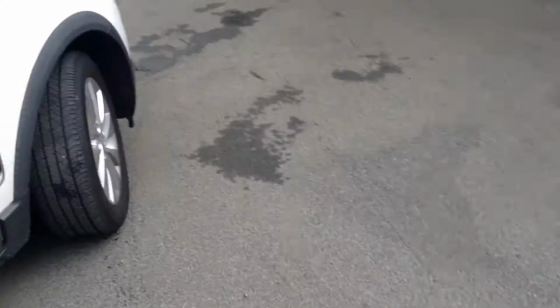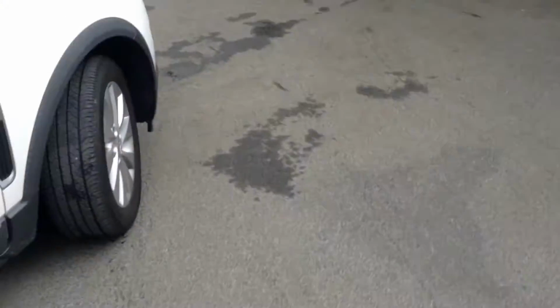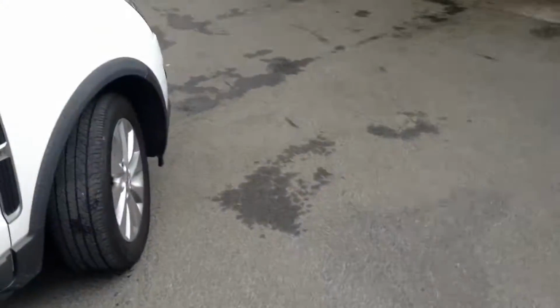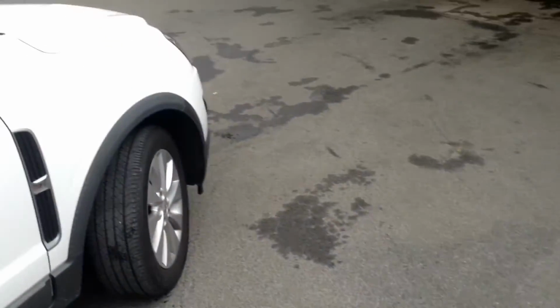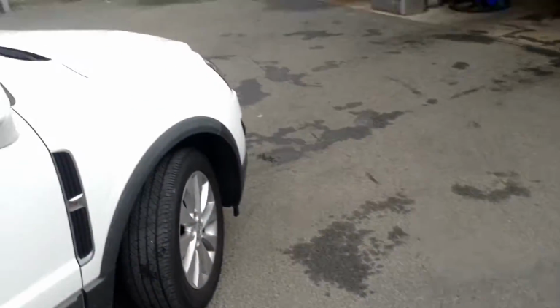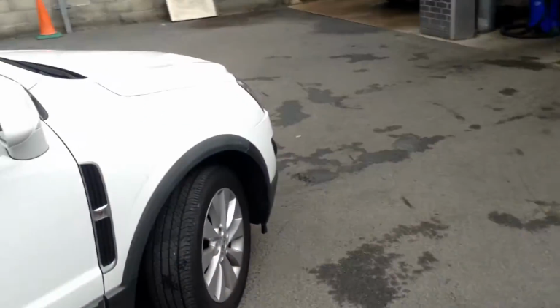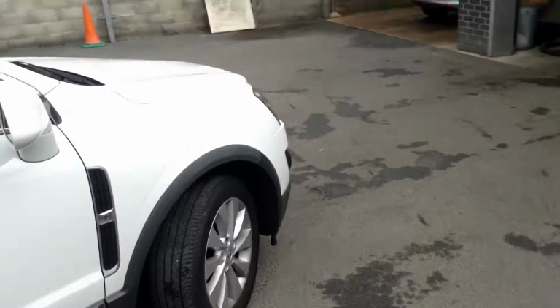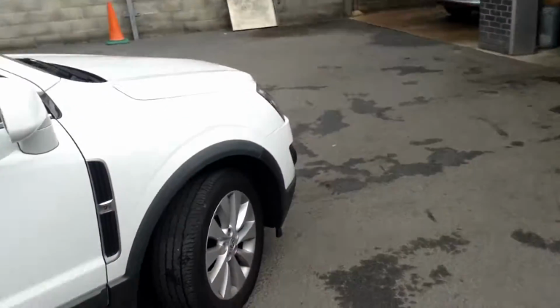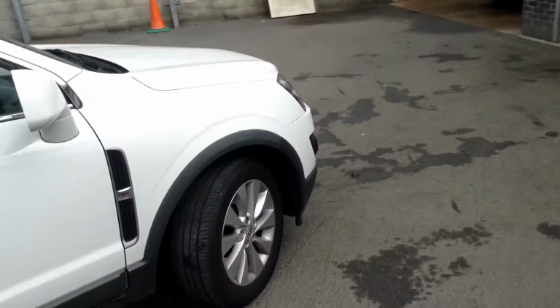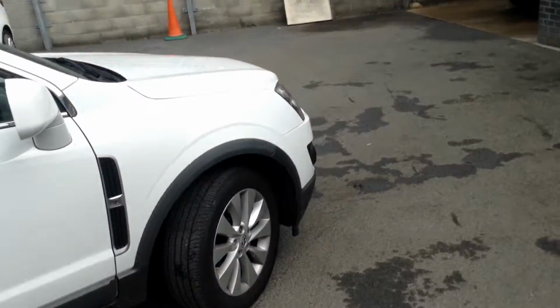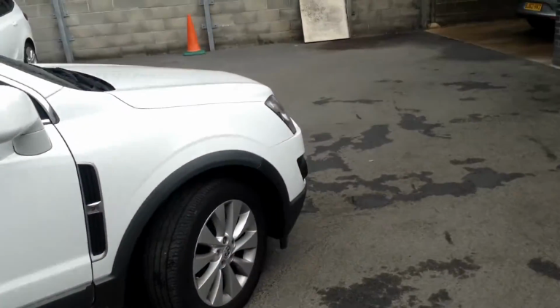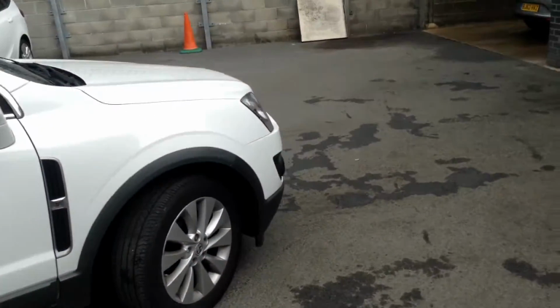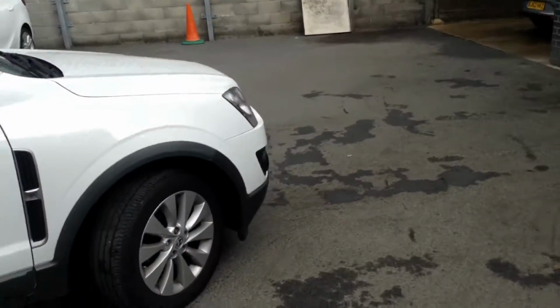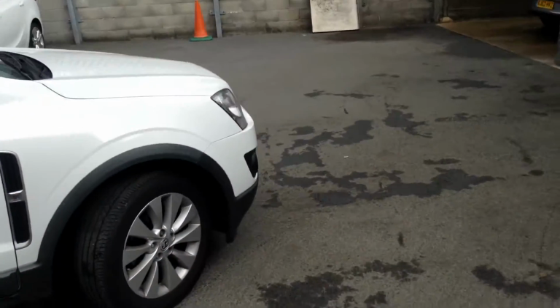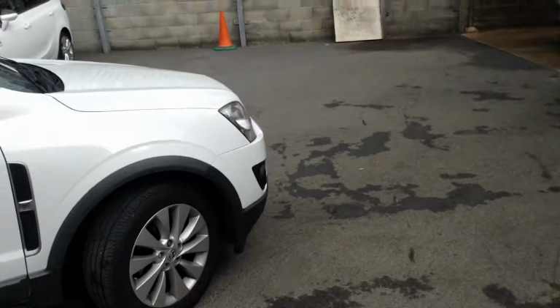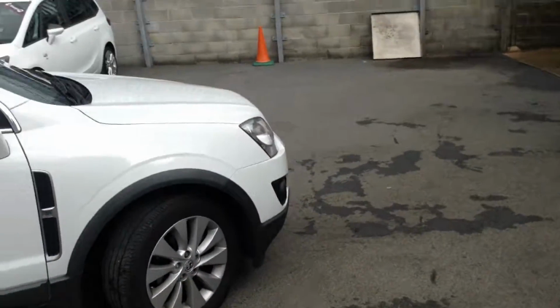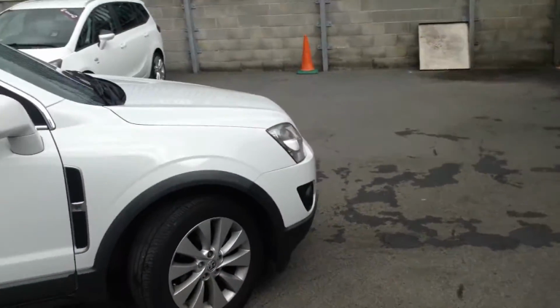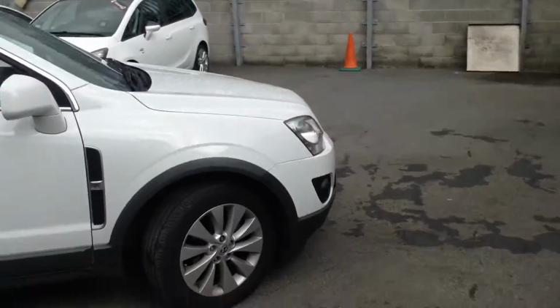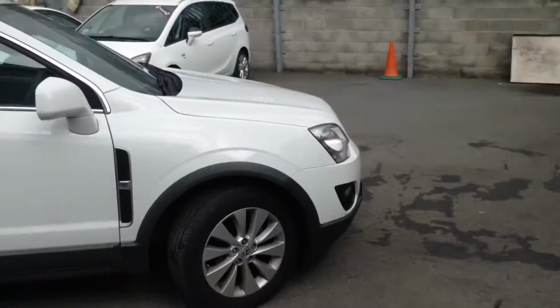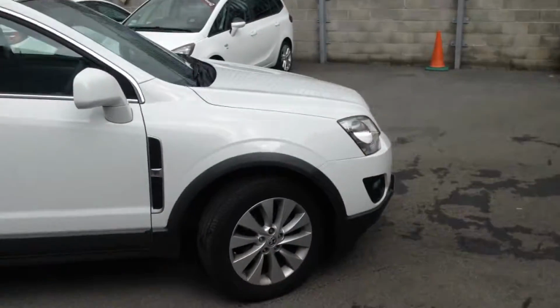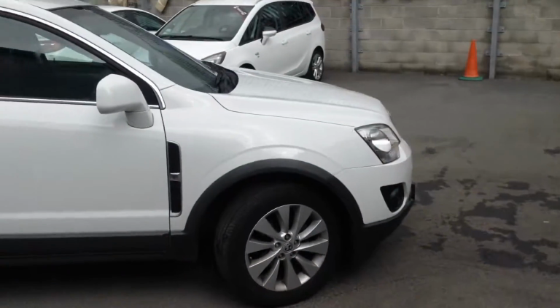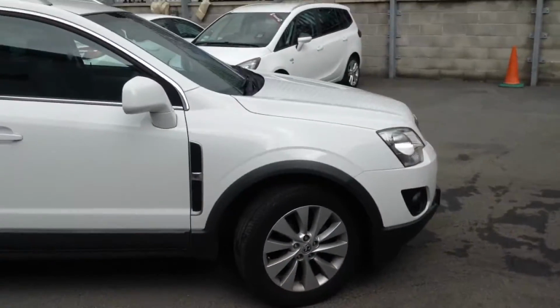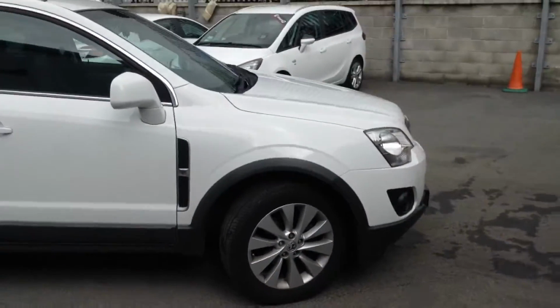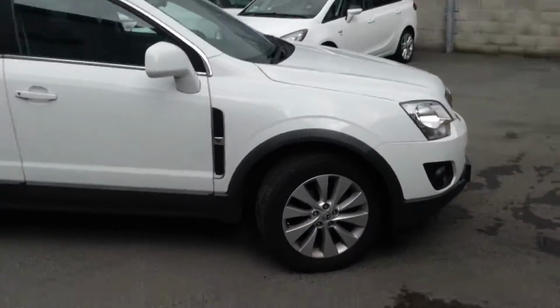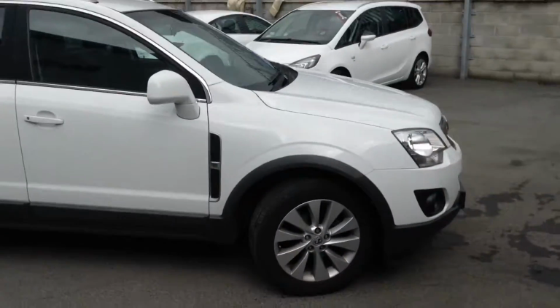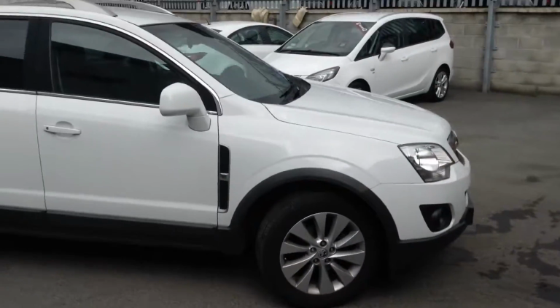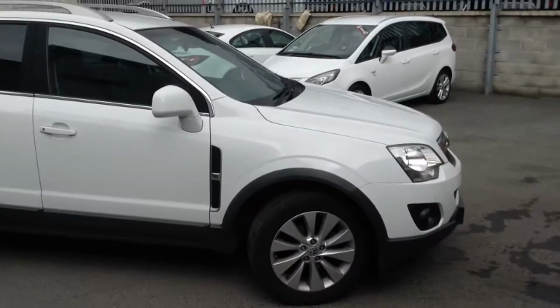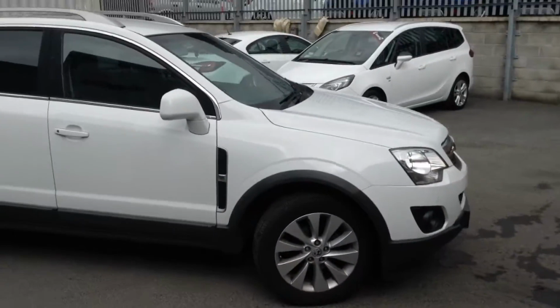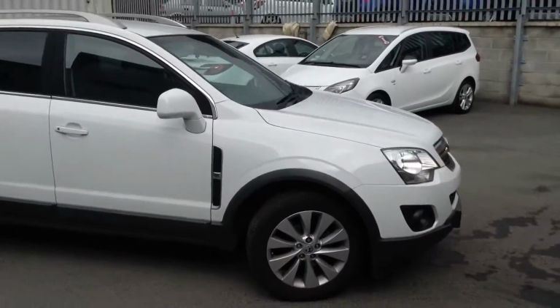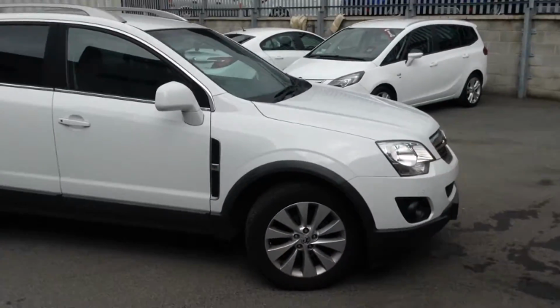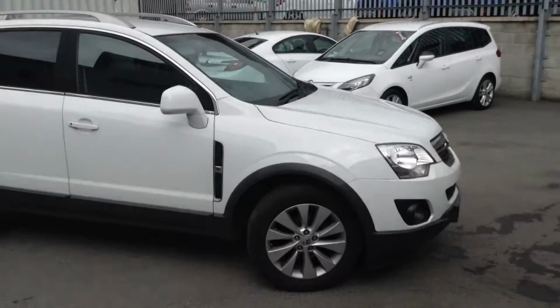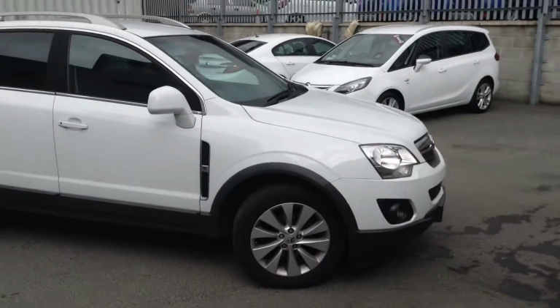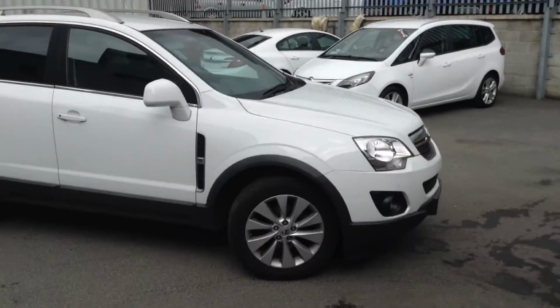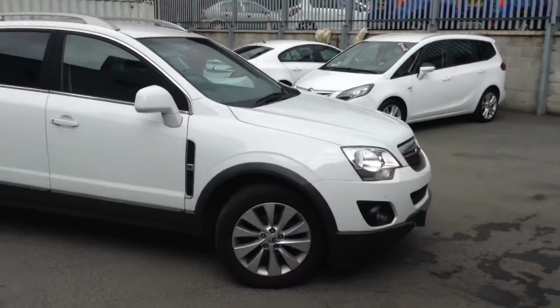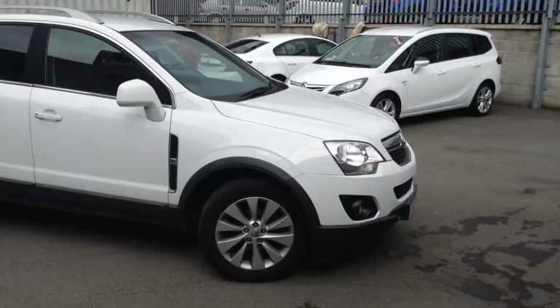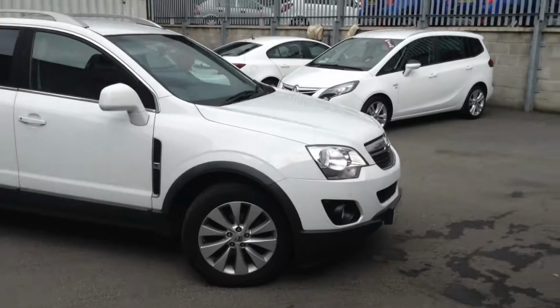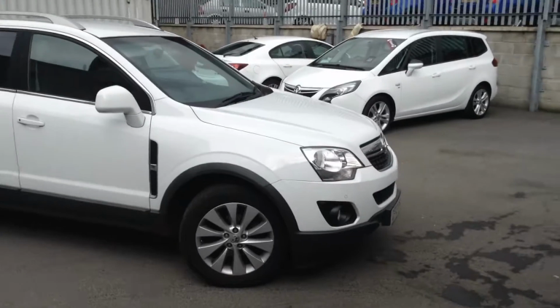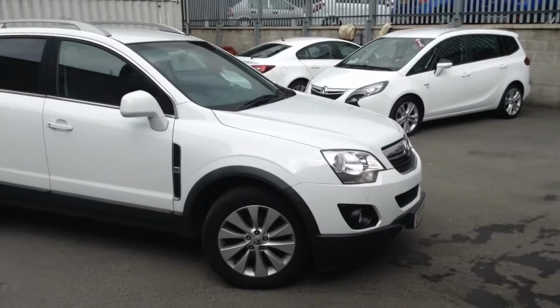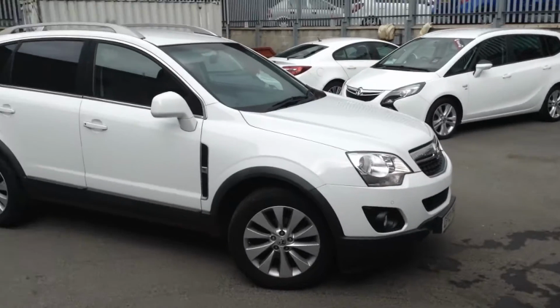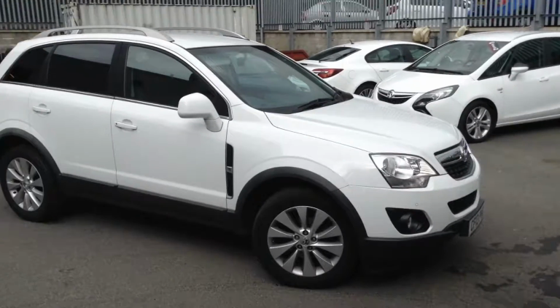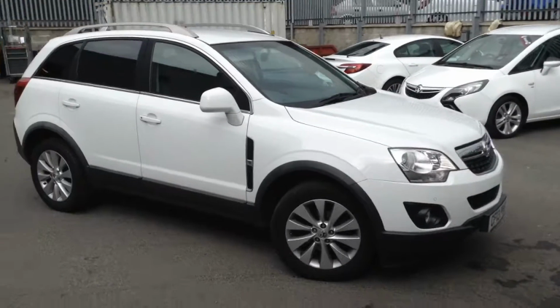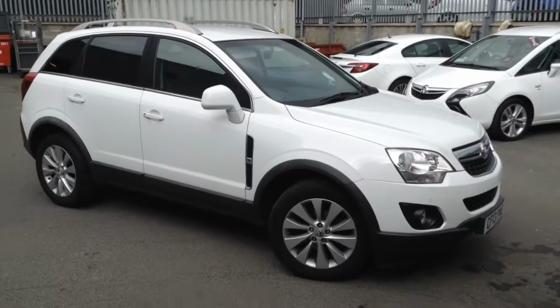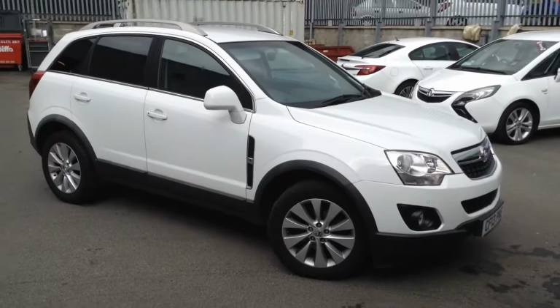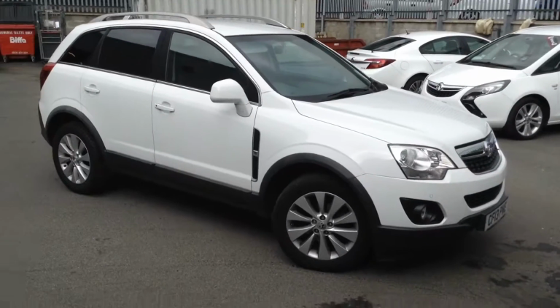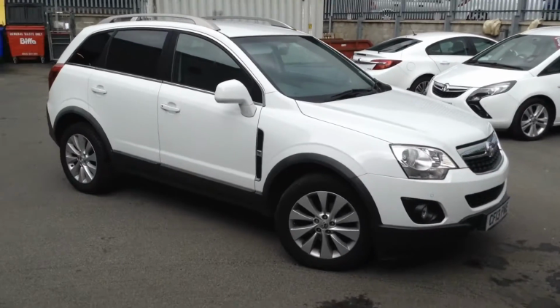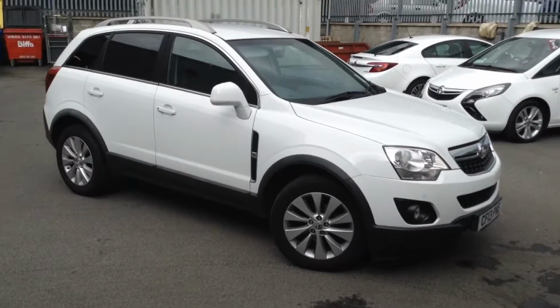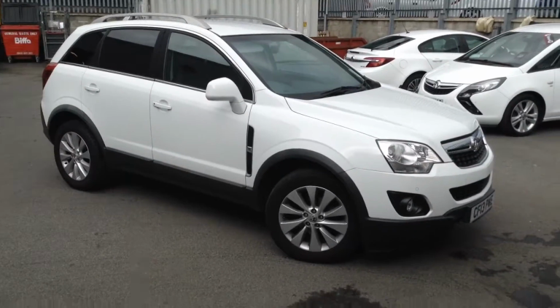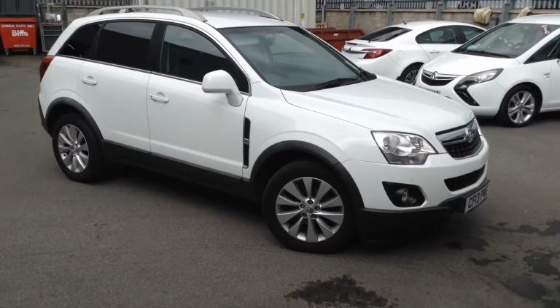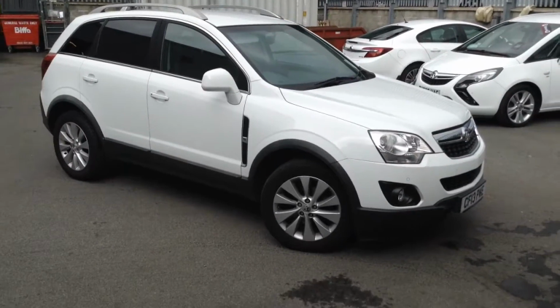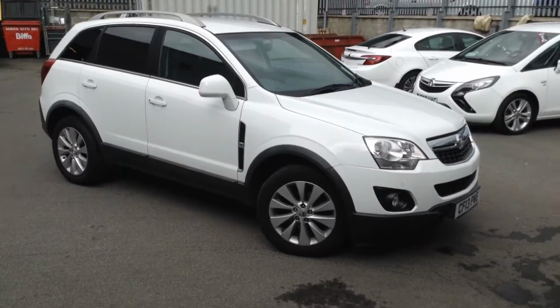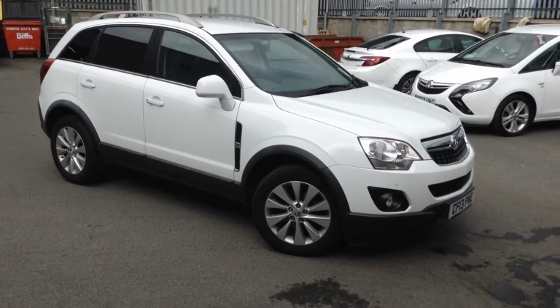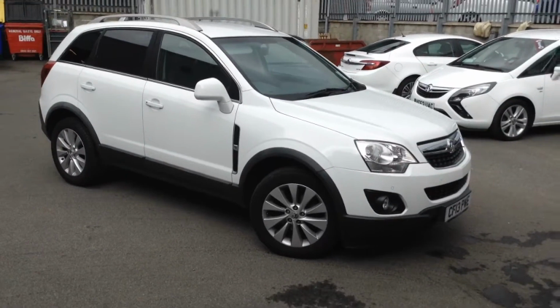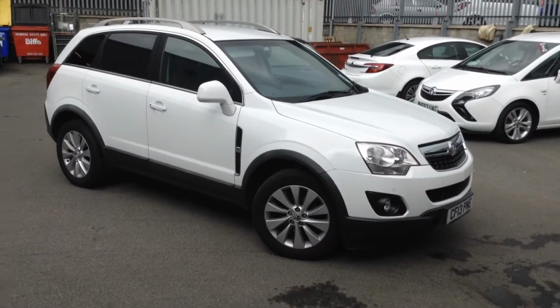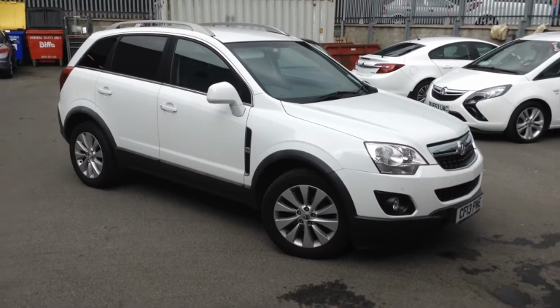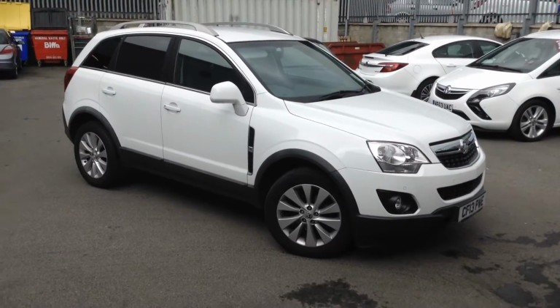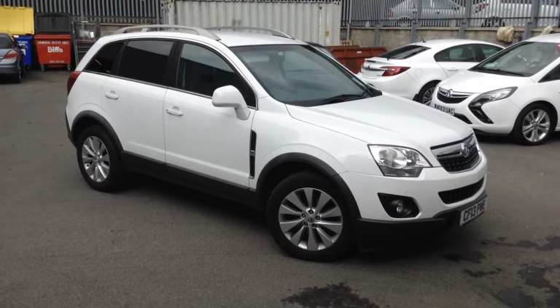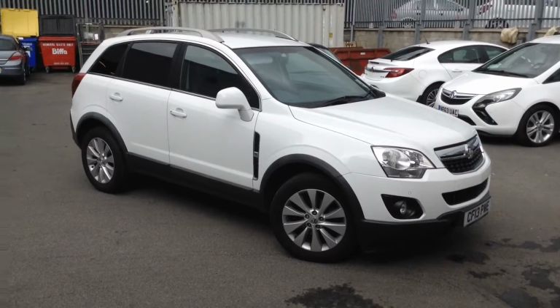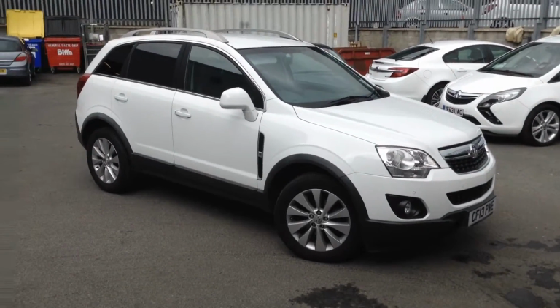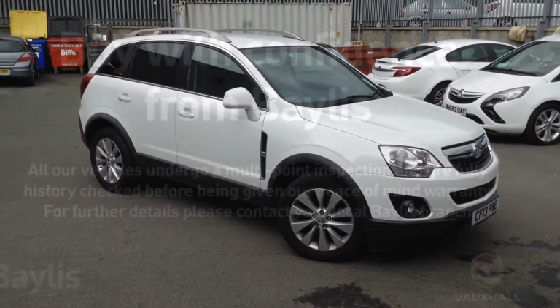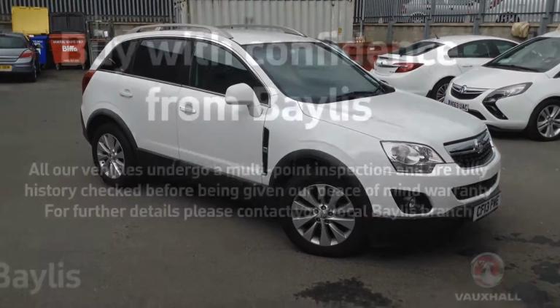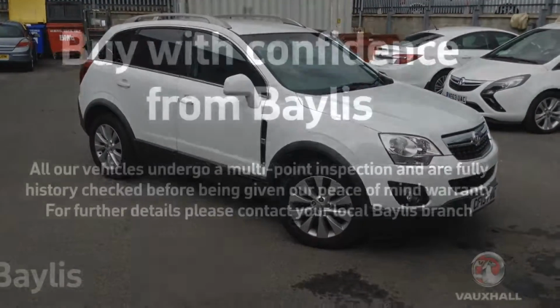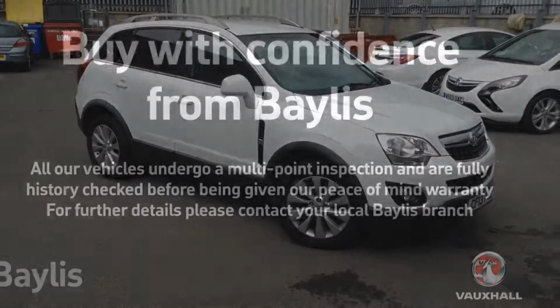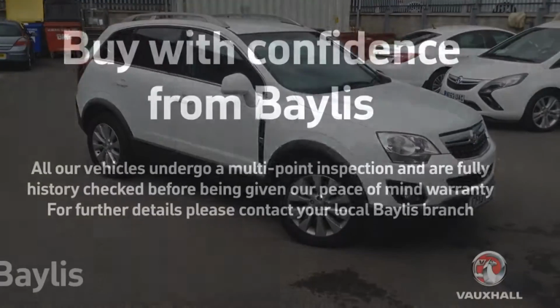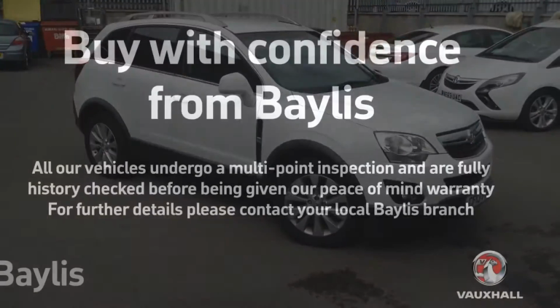If you'd like any more information on this car at all, please call Bayless Fox in Hereford on the link below. Thank you for watching.